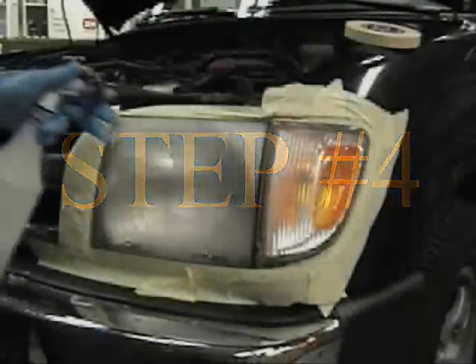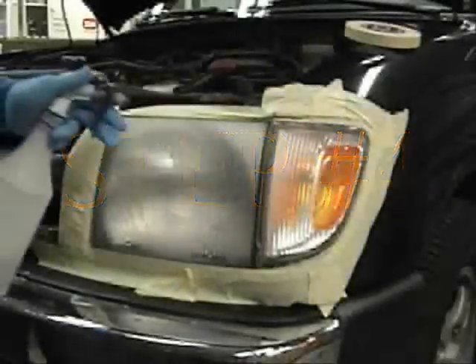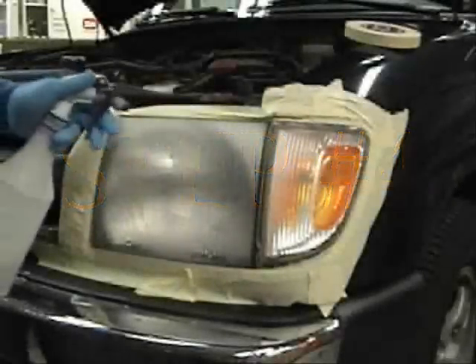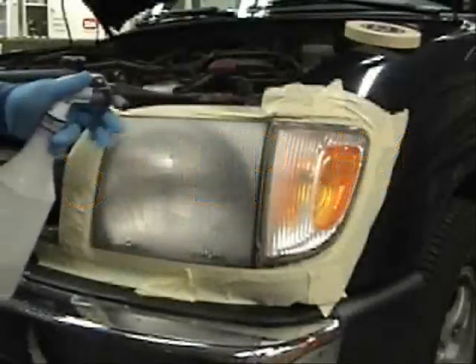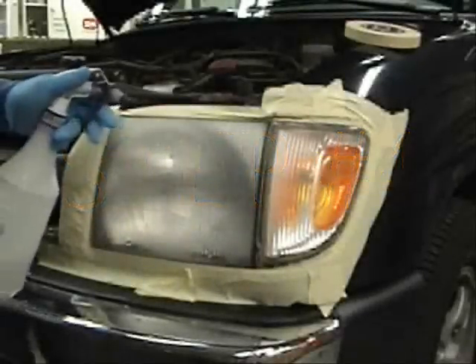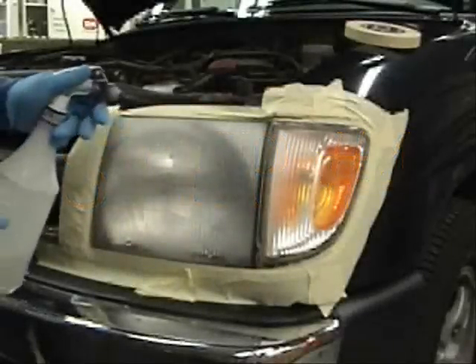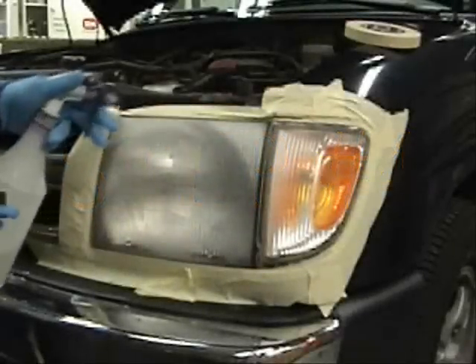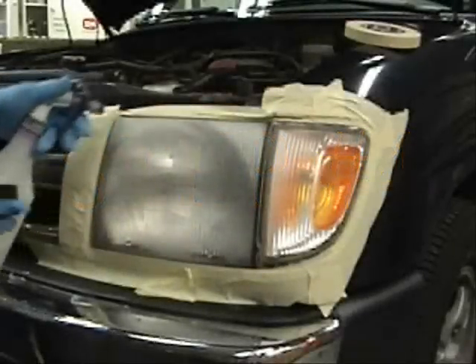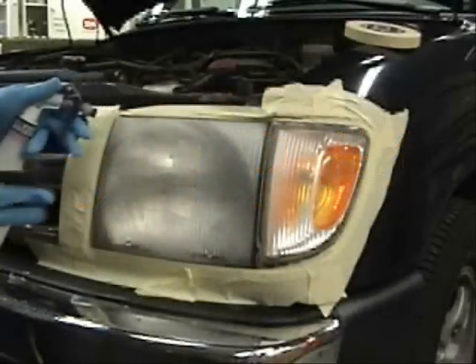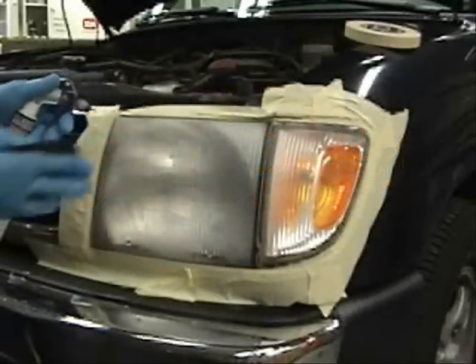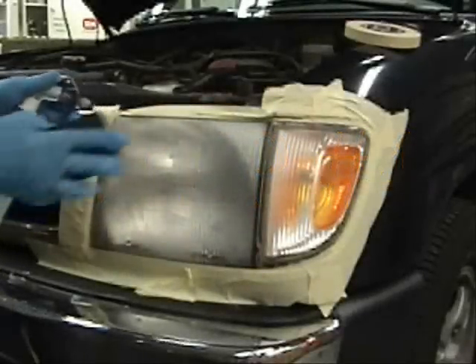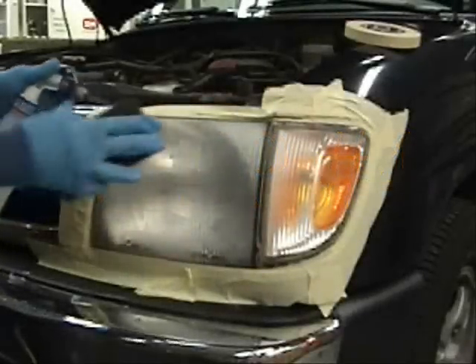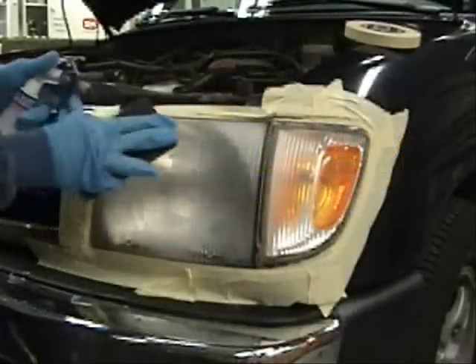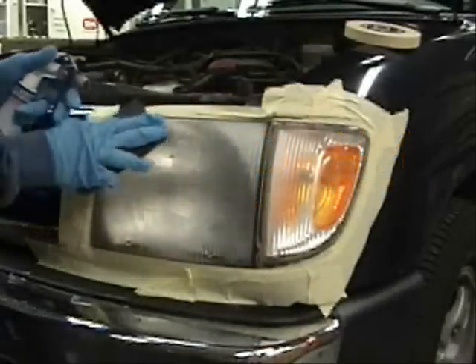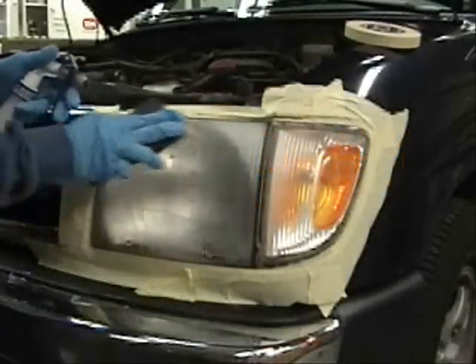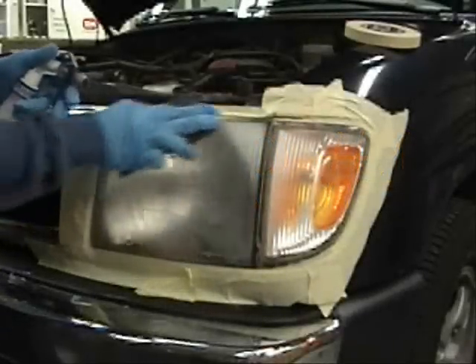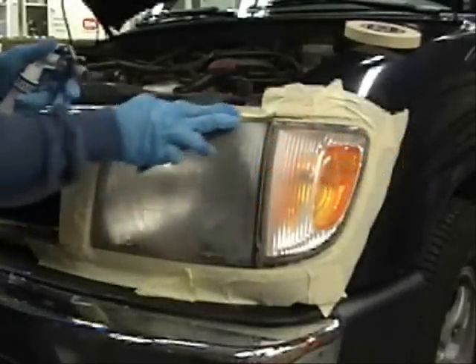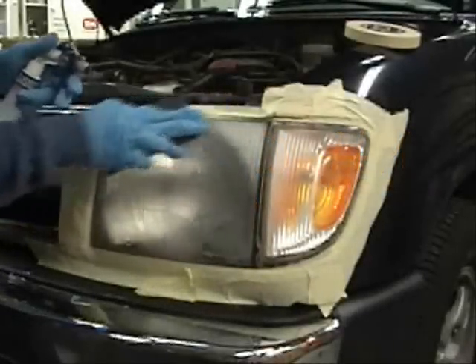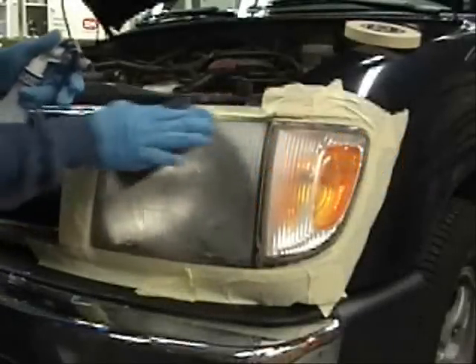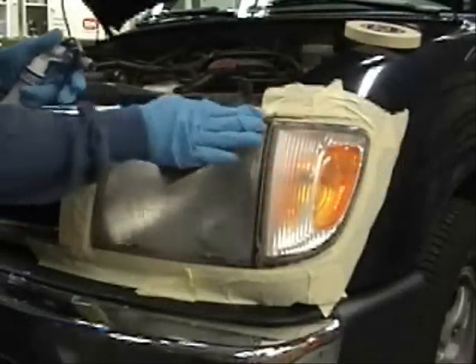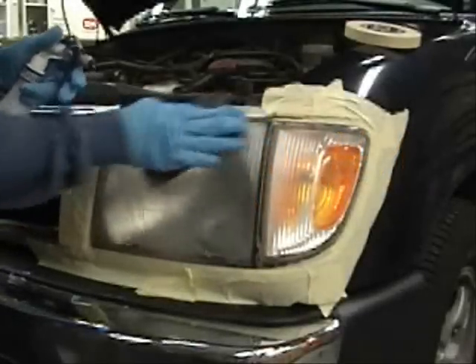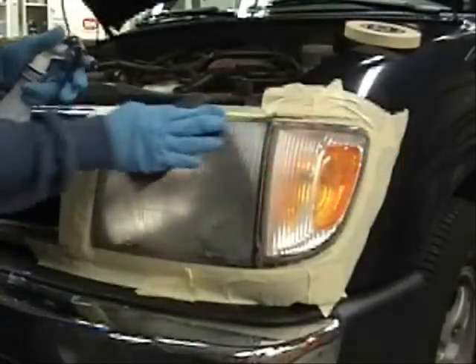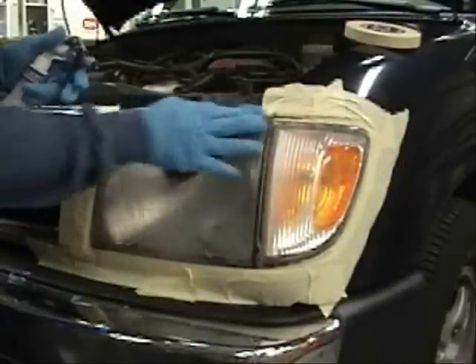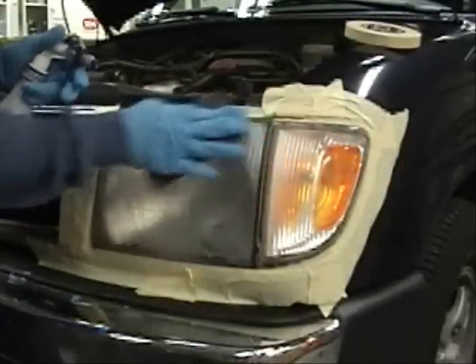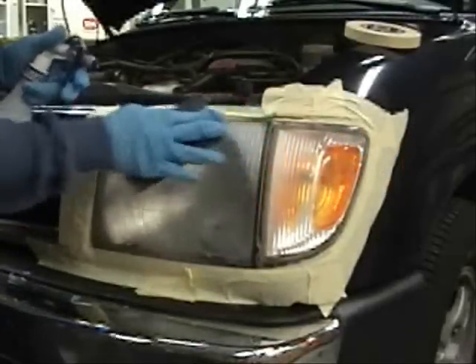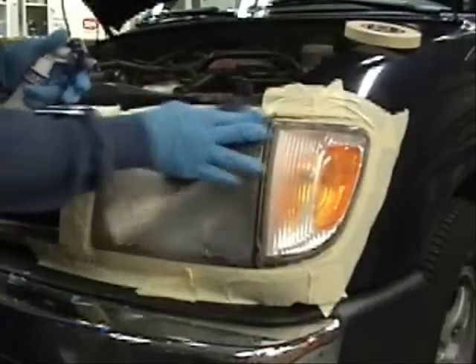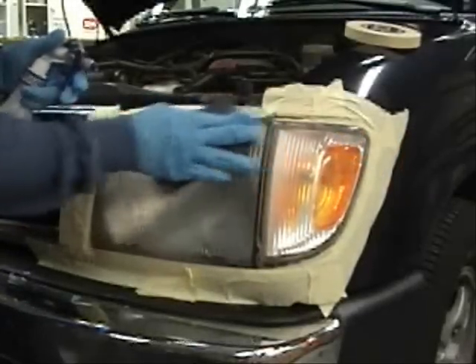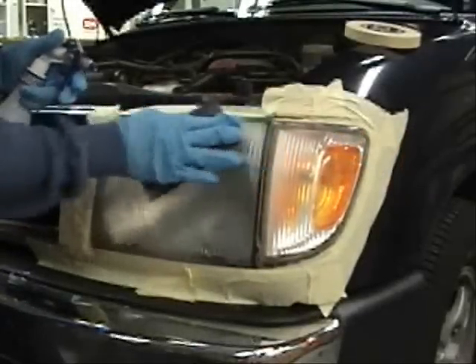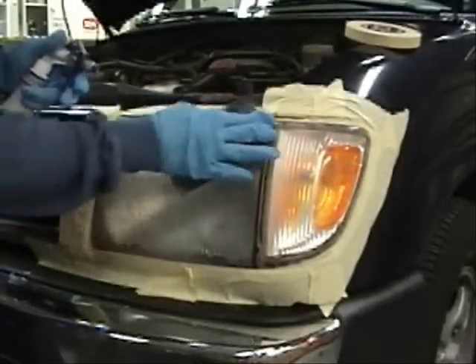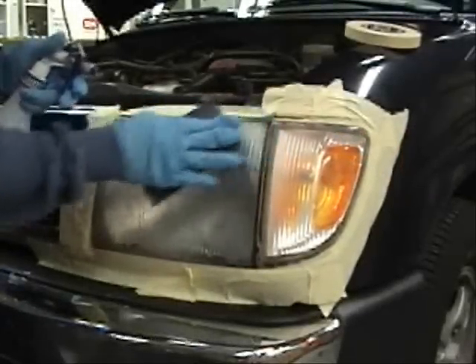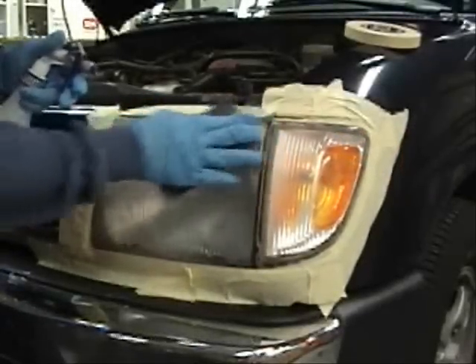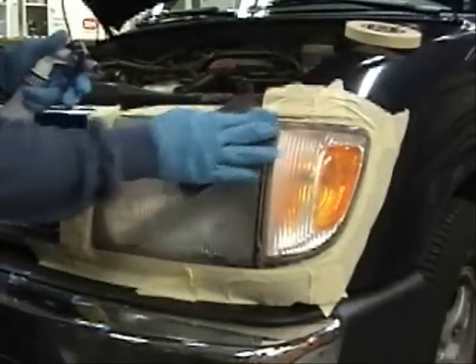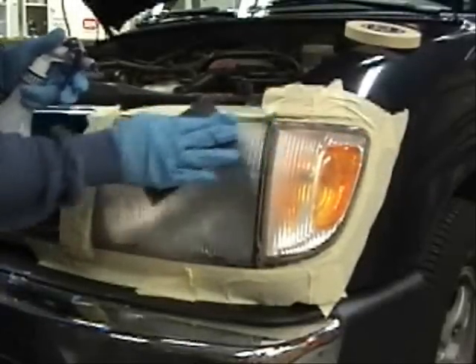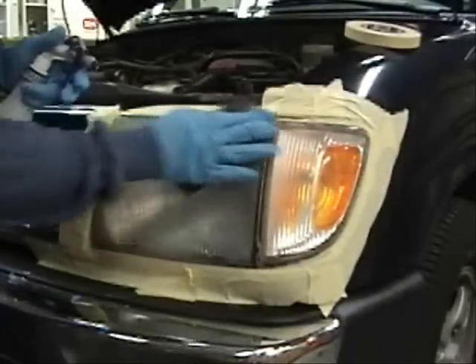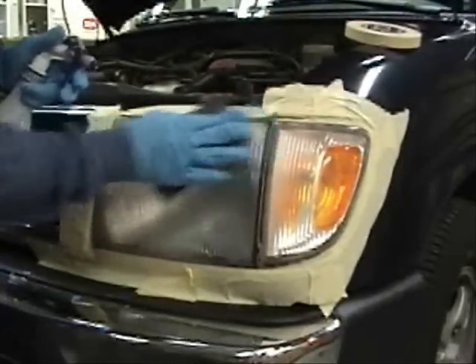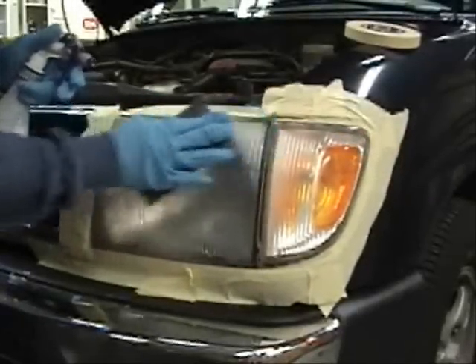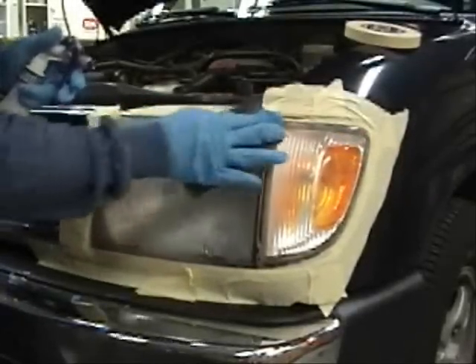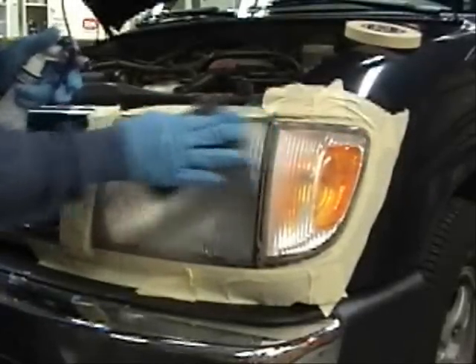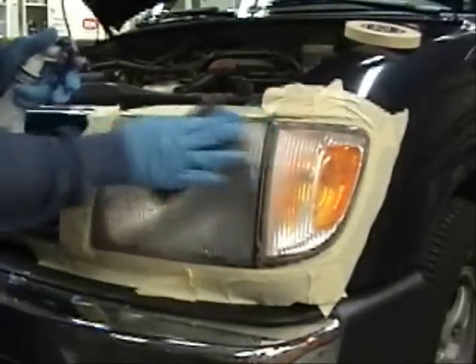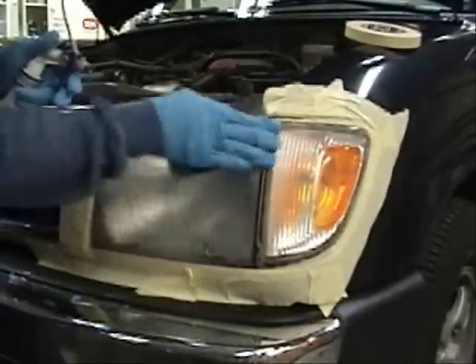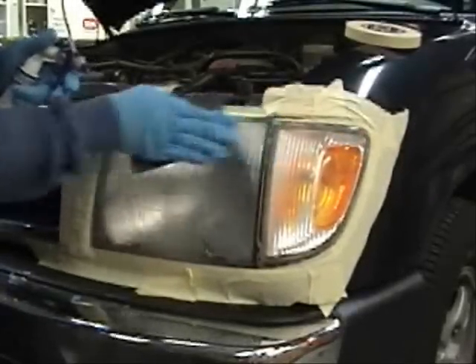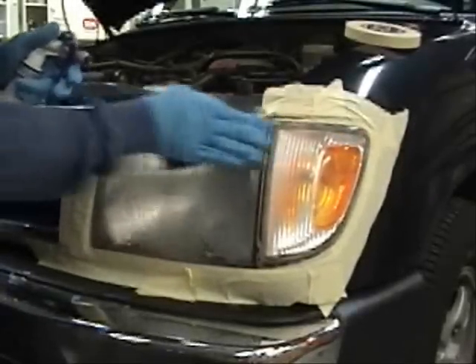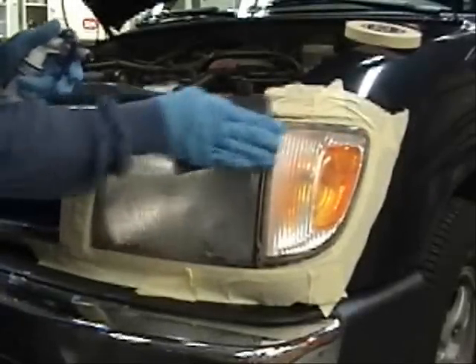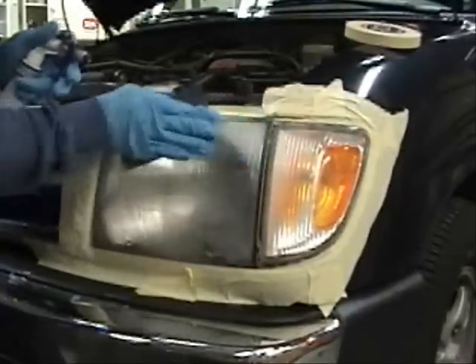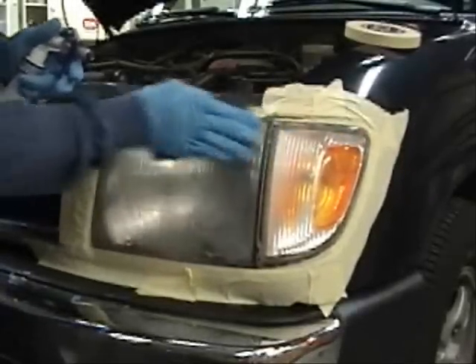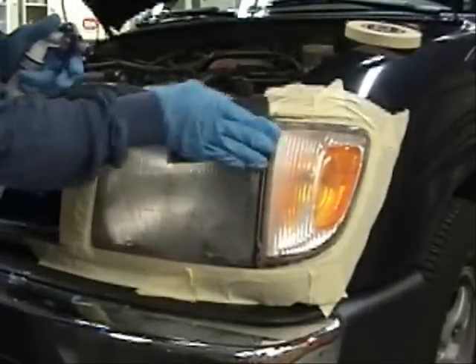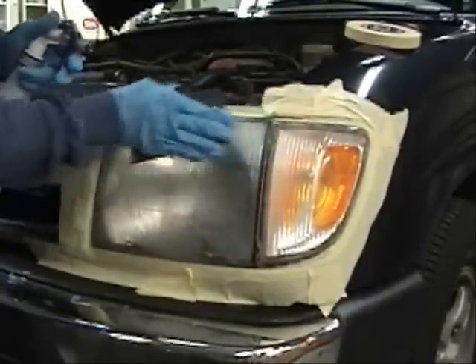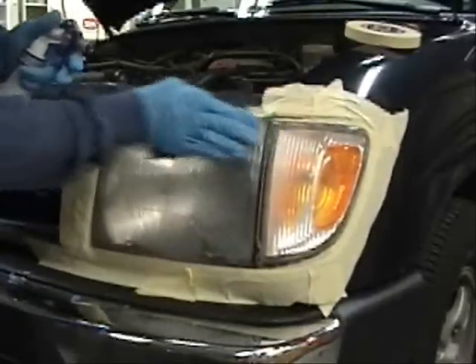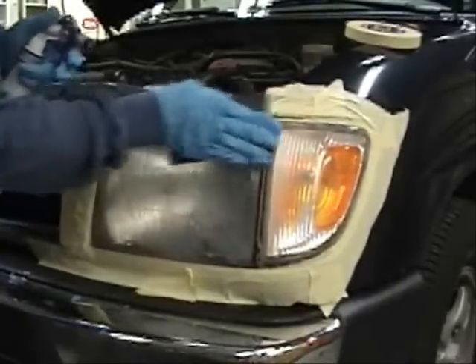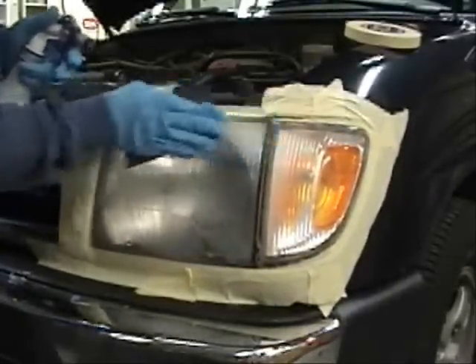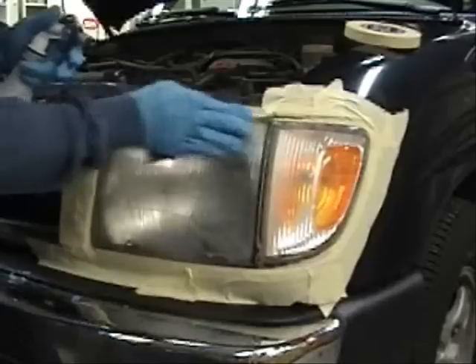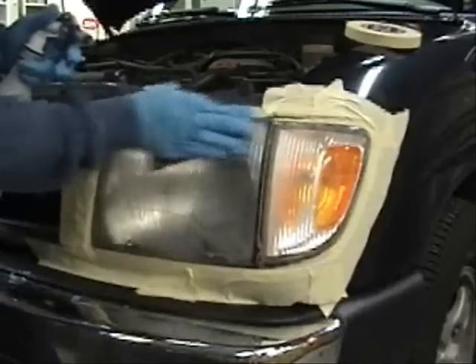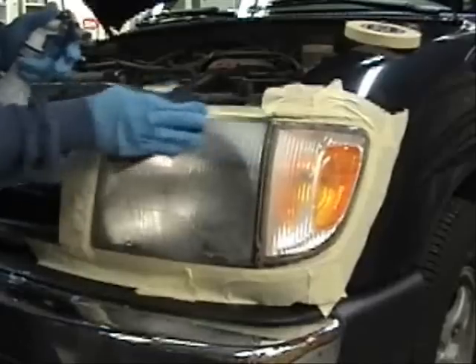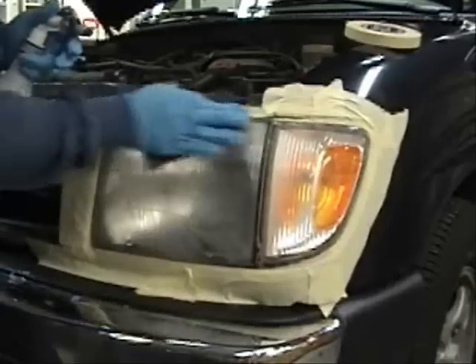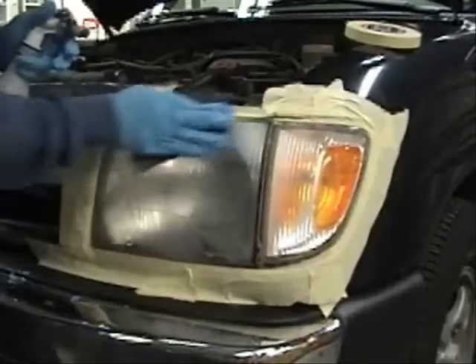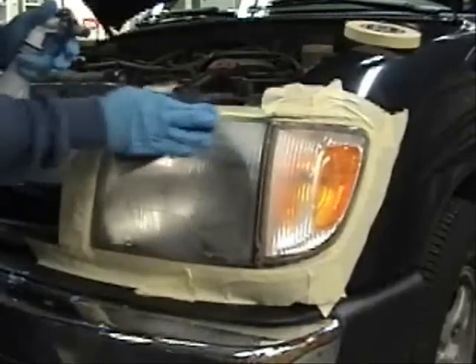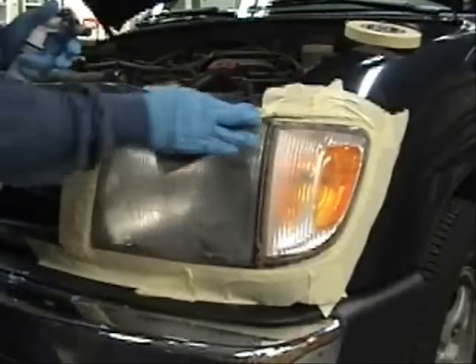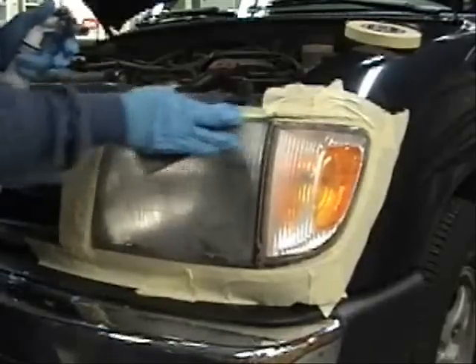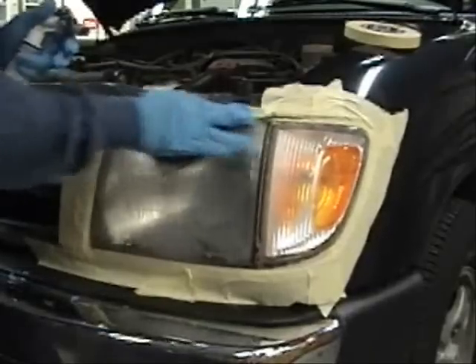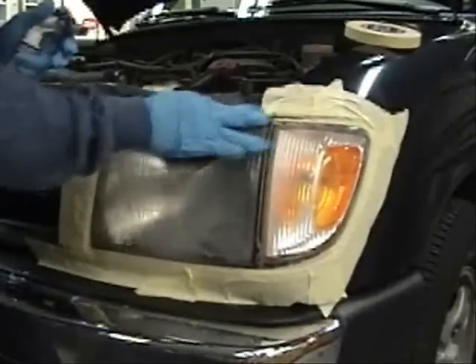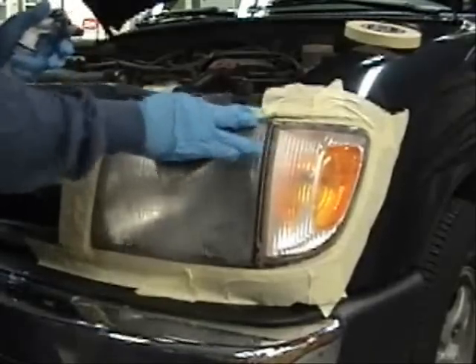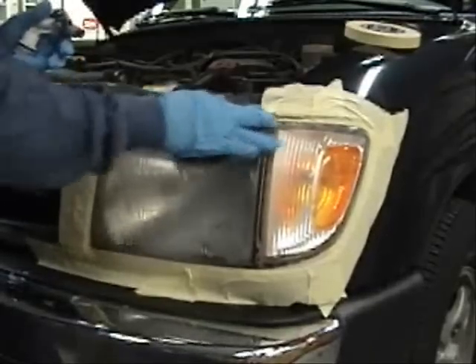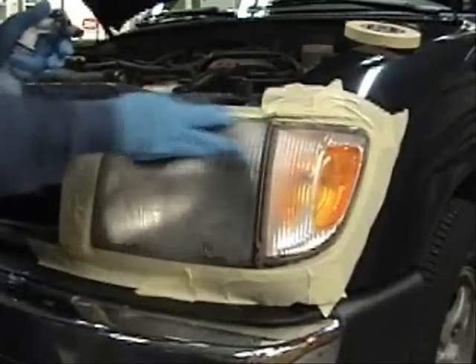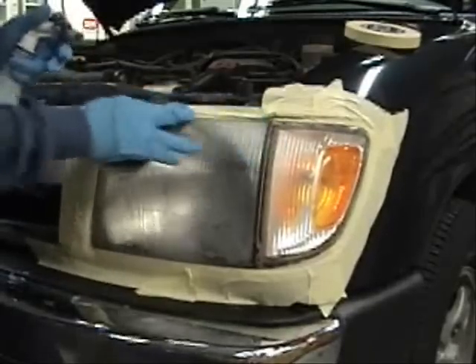Wet sand the surface with 400 grit sandpaper to remove the factory coating. Removing the factory coating is important to ensure proper adhesion.